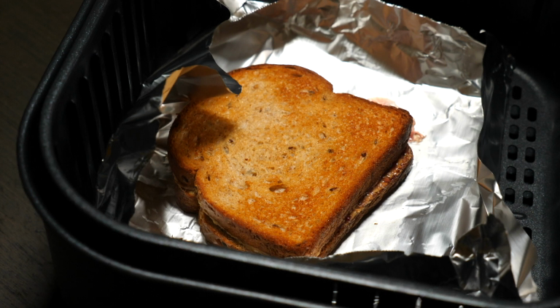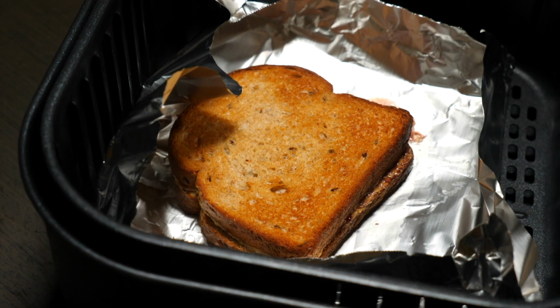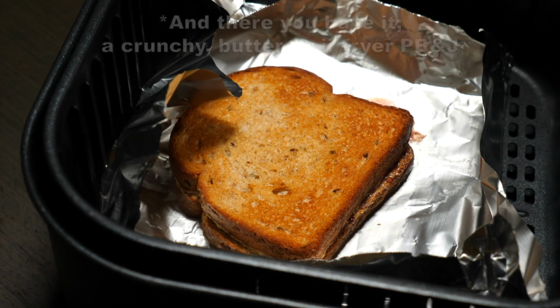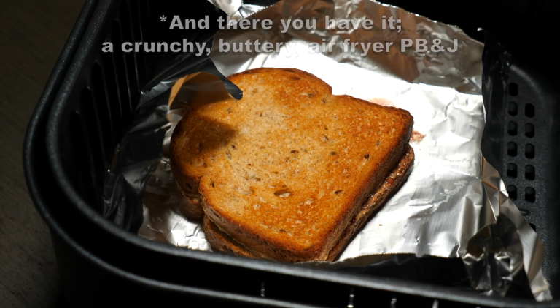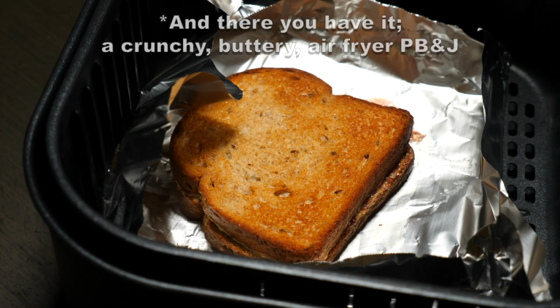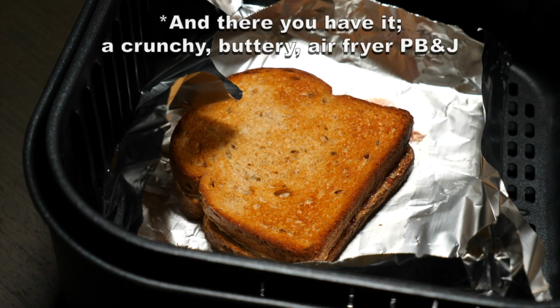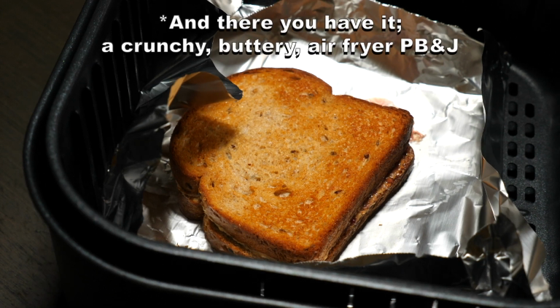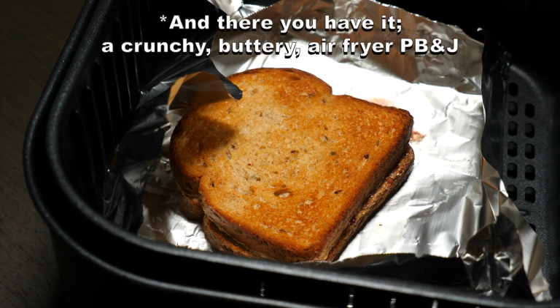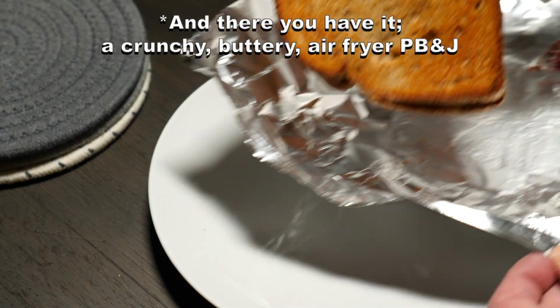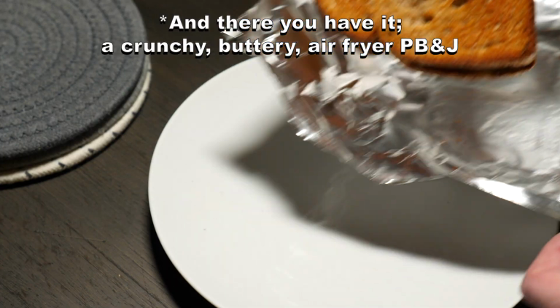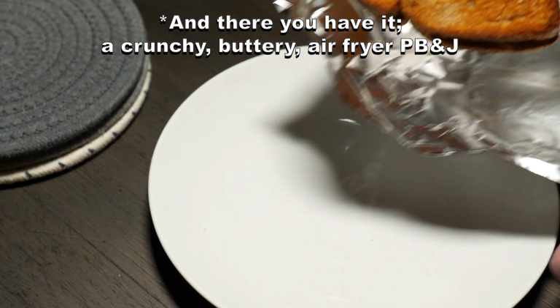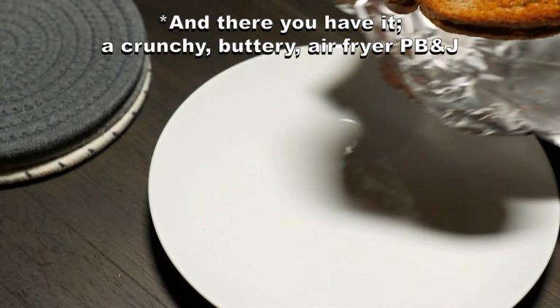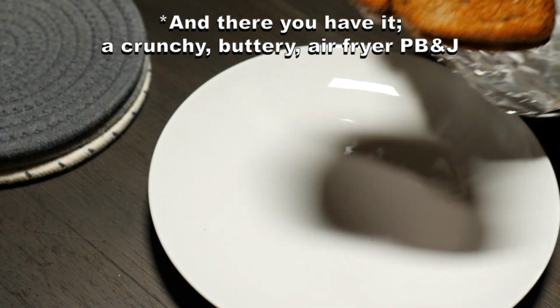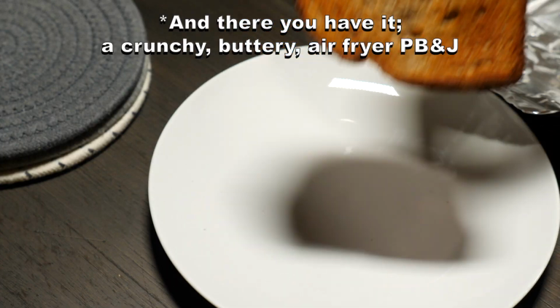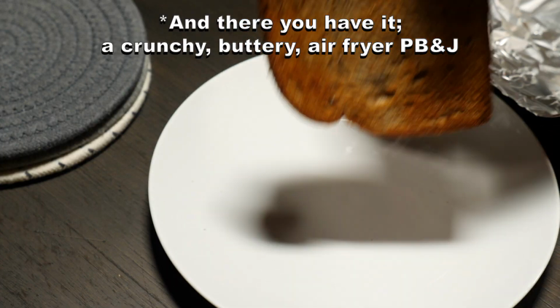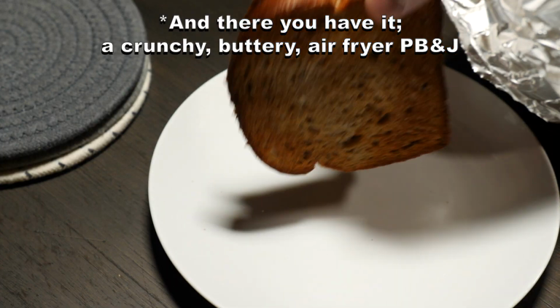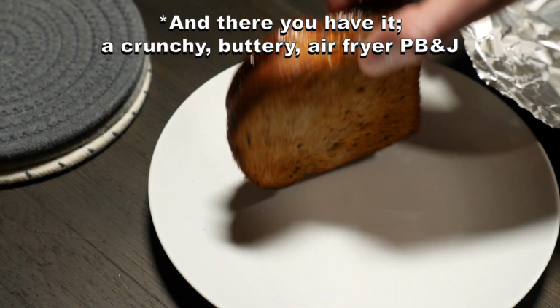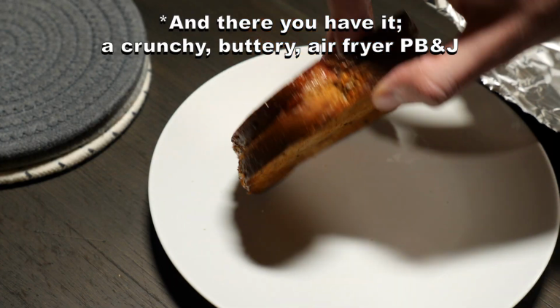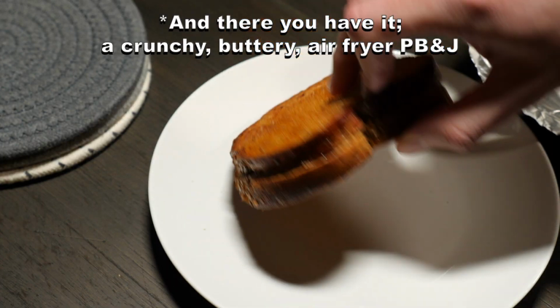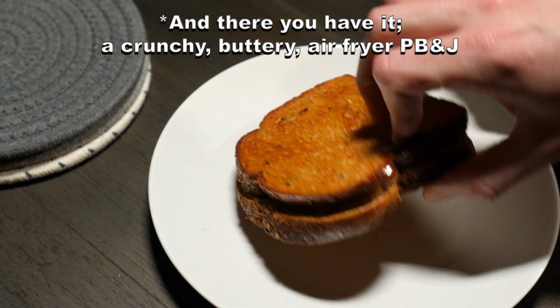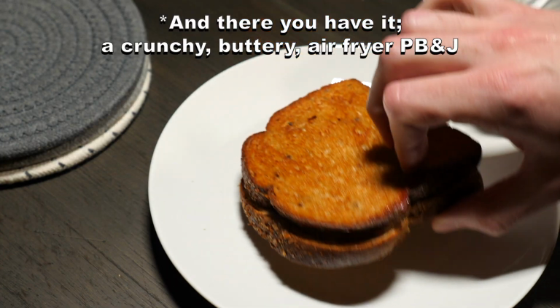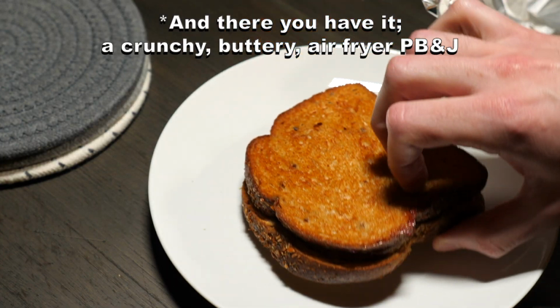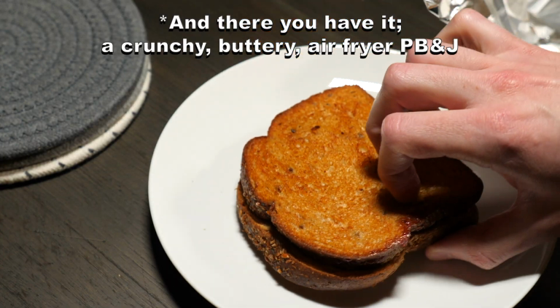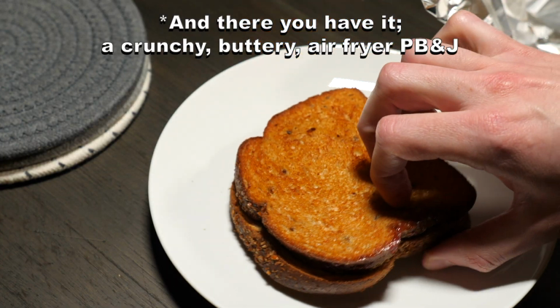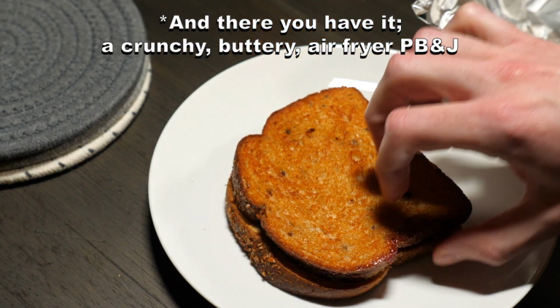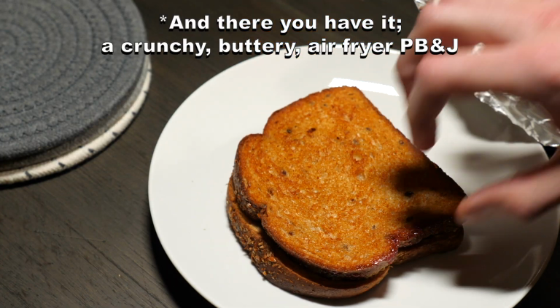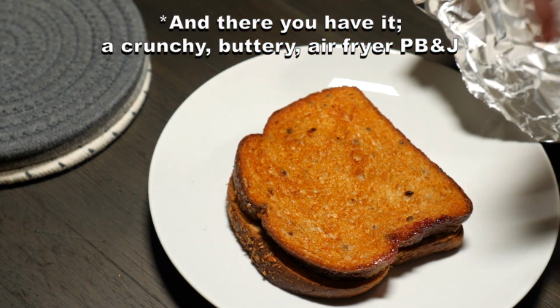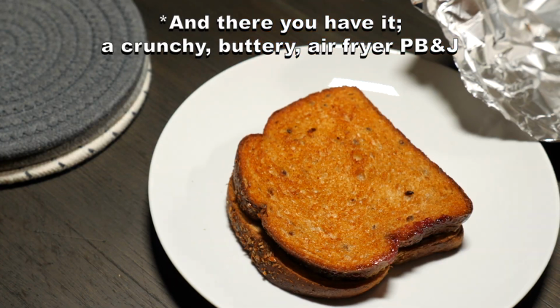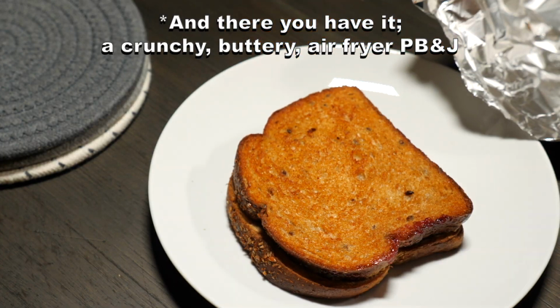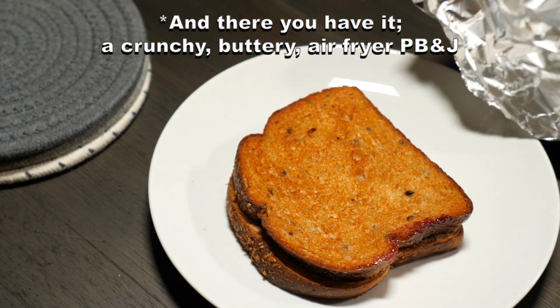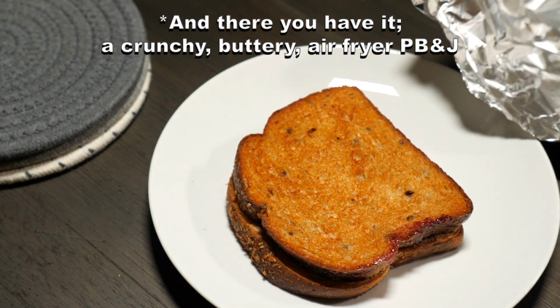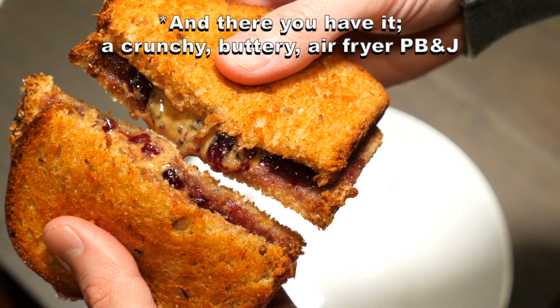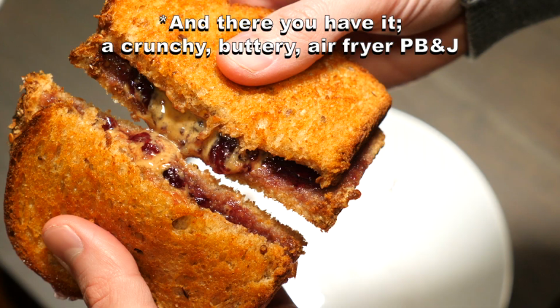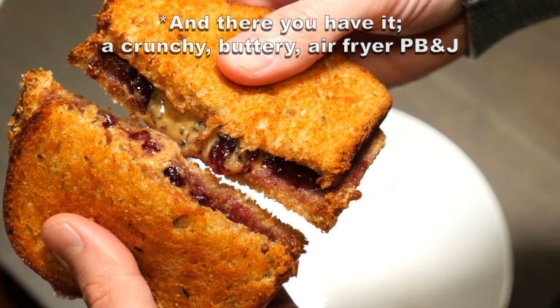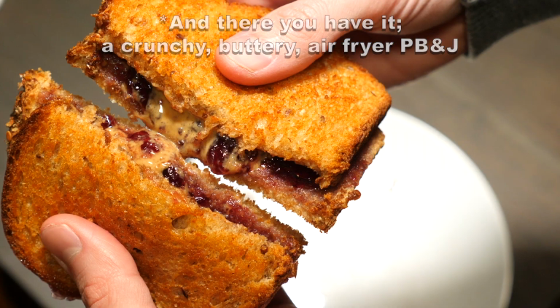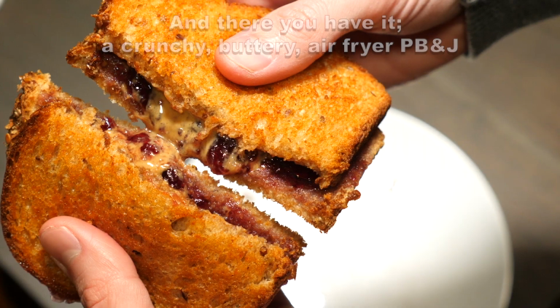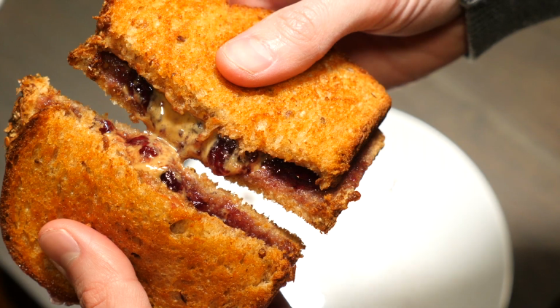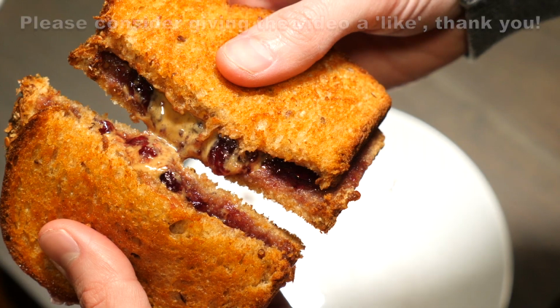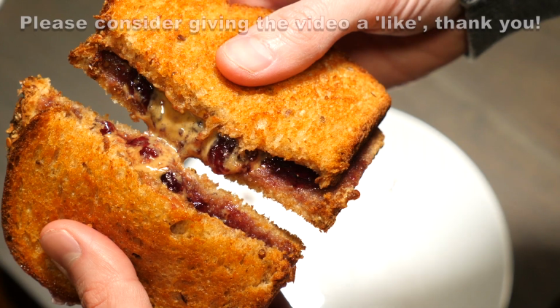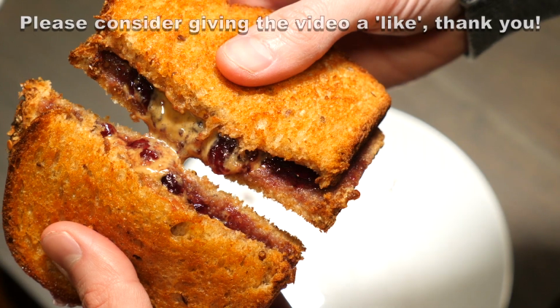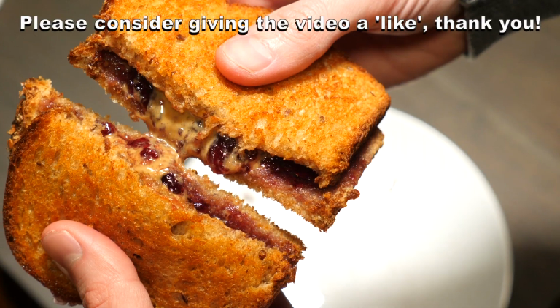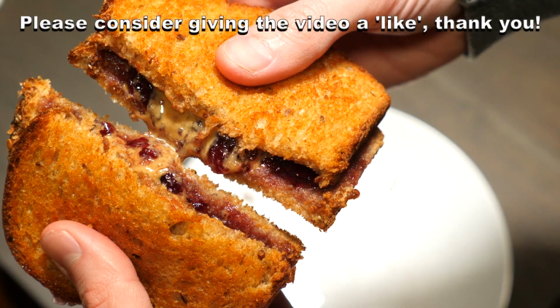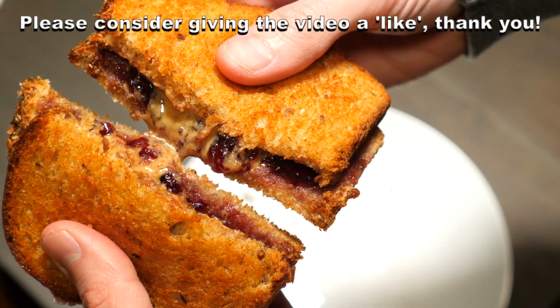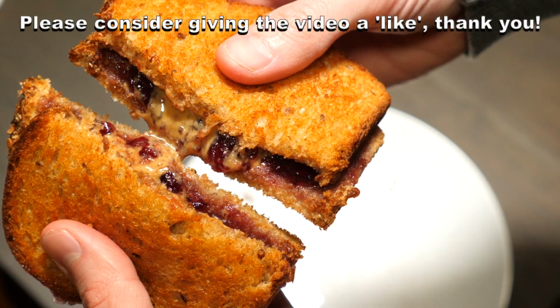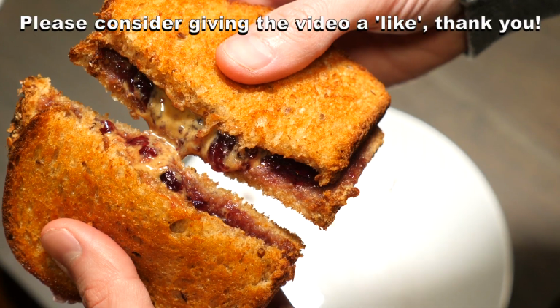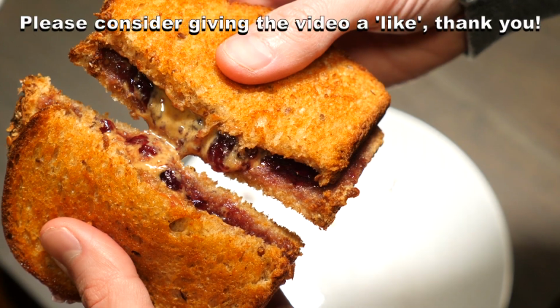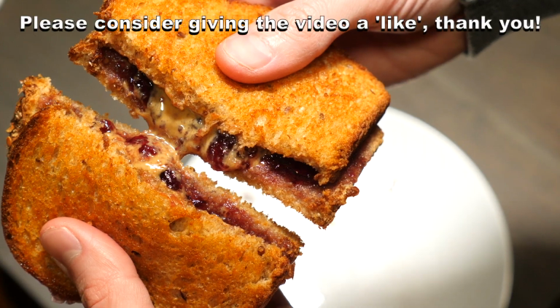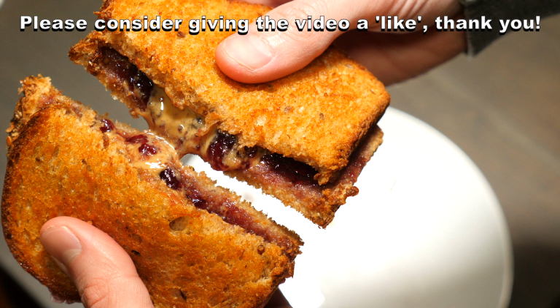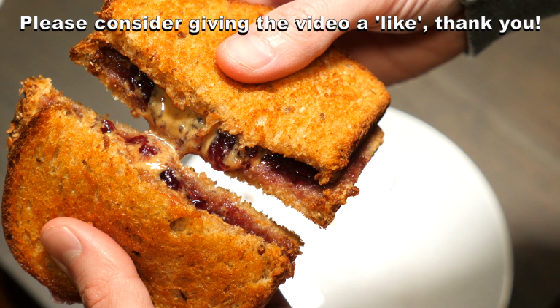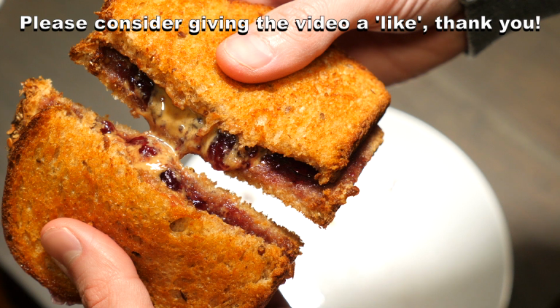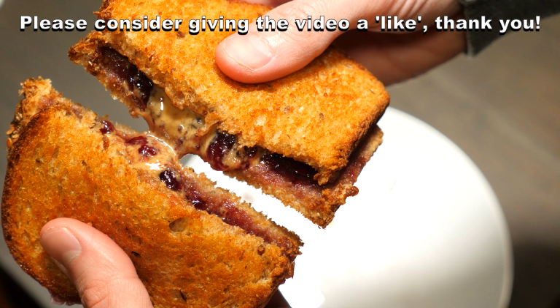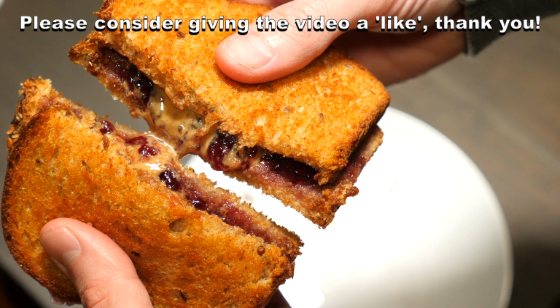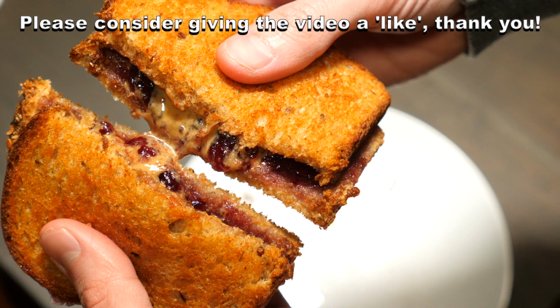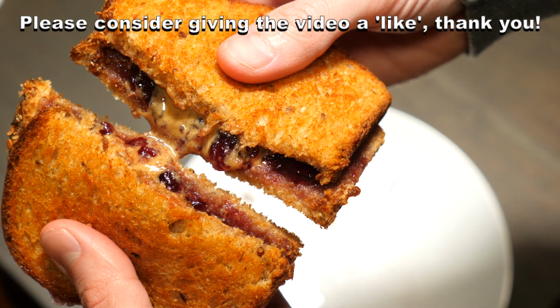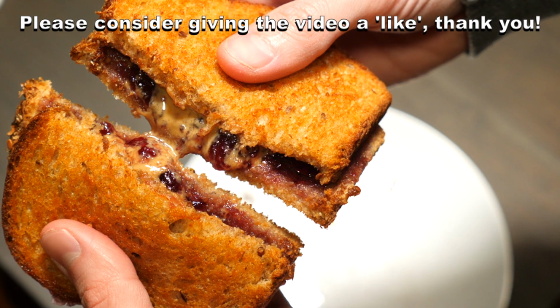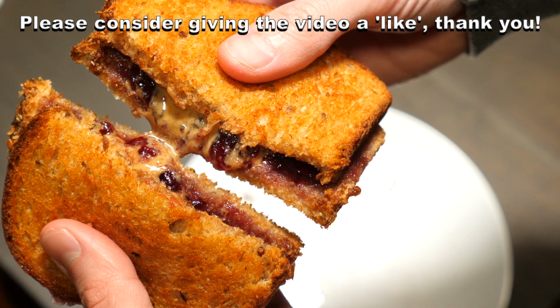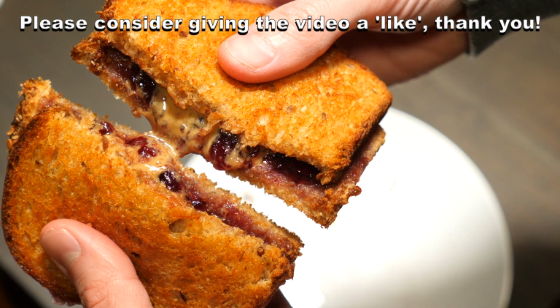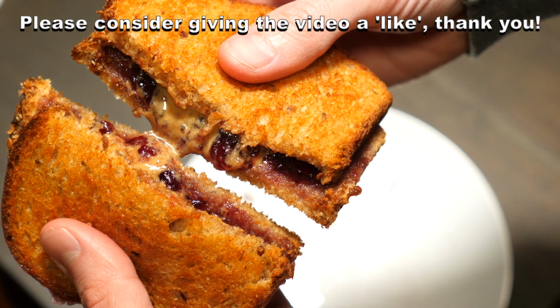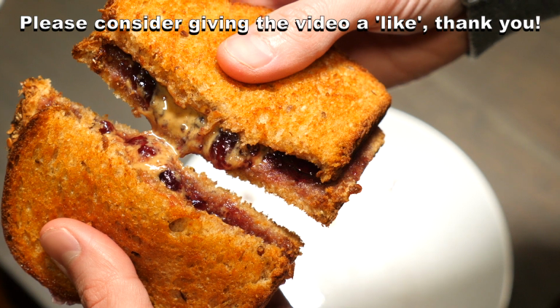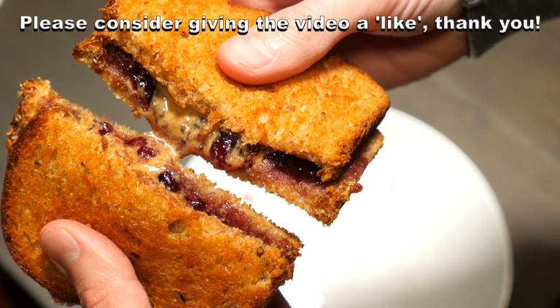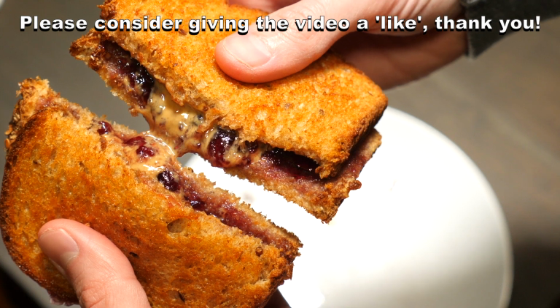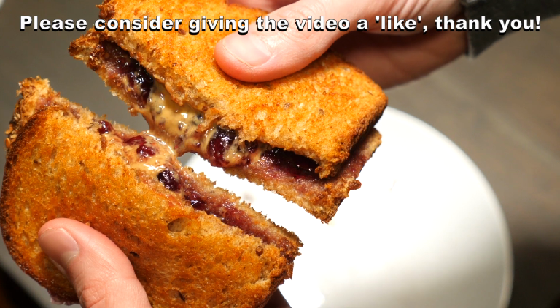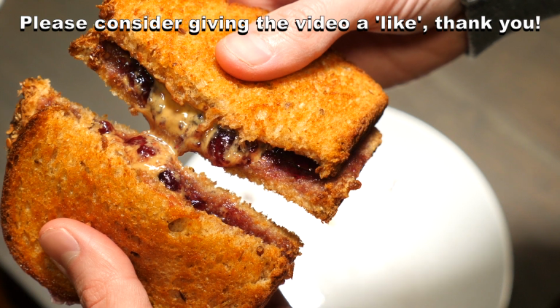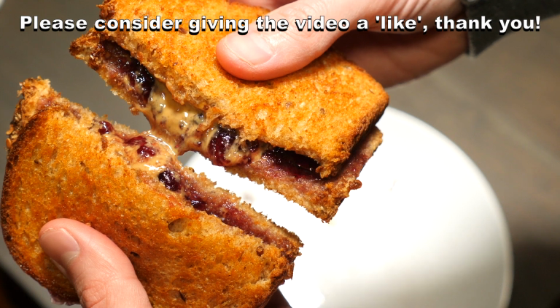And there you have it — a crunchy, buttery air fryer PB&J. Please consider giving the video a thumbs up, and thanks for watching.